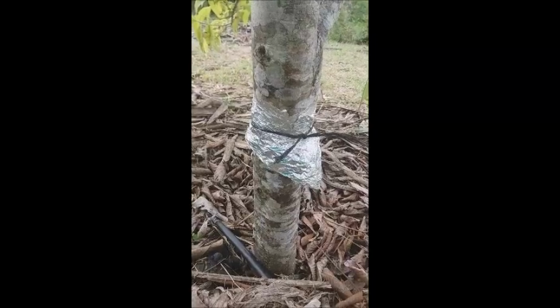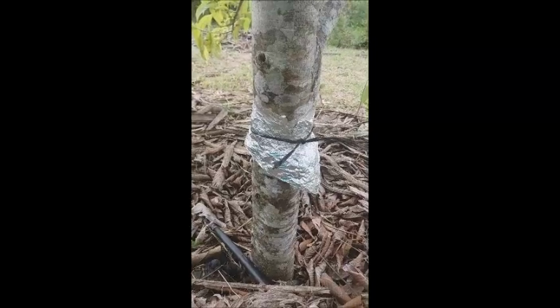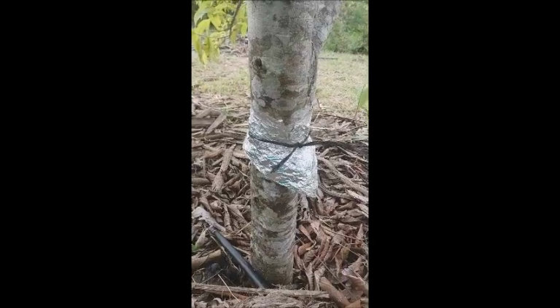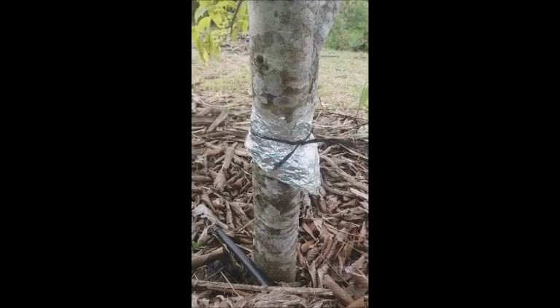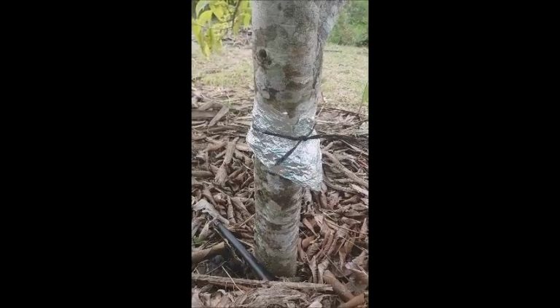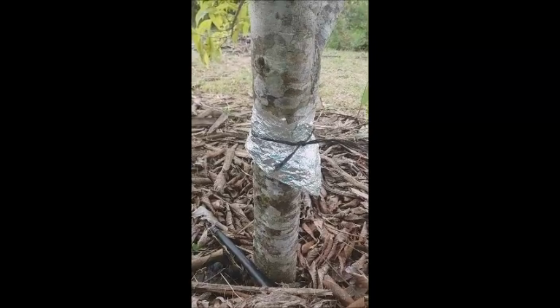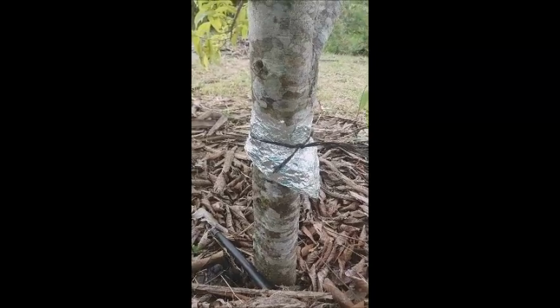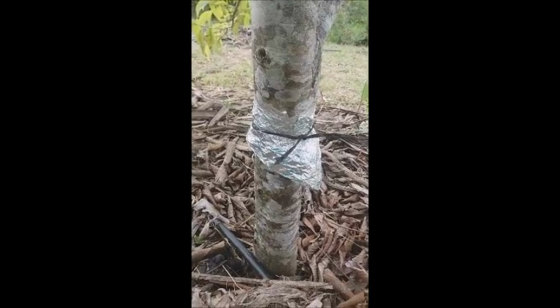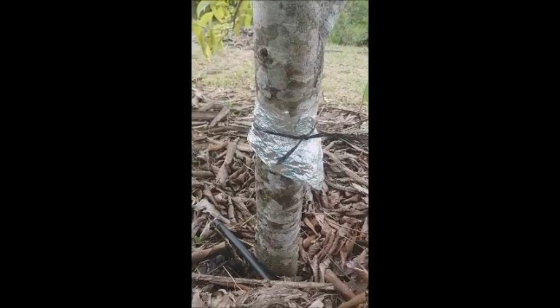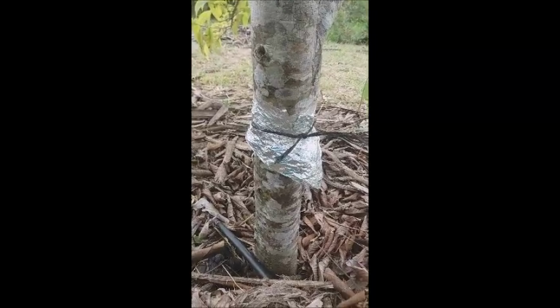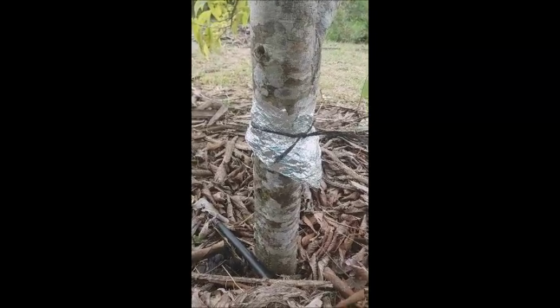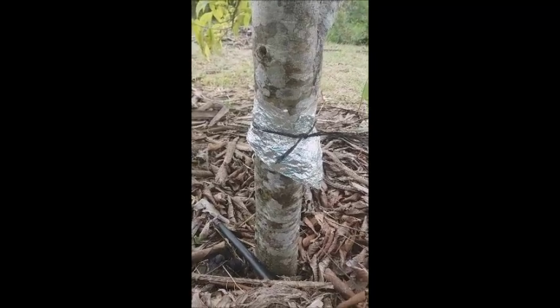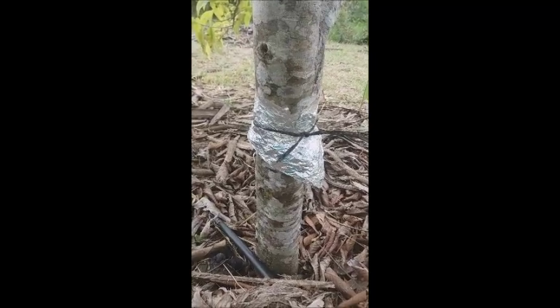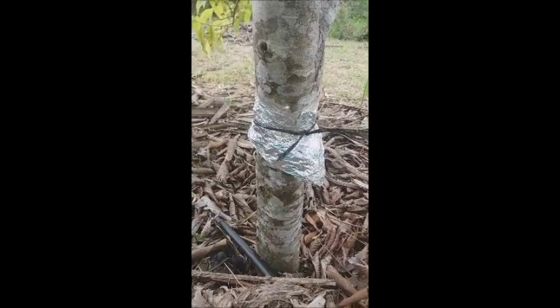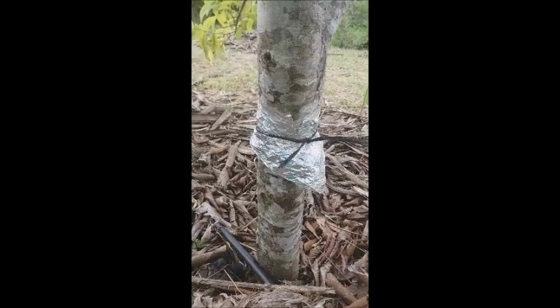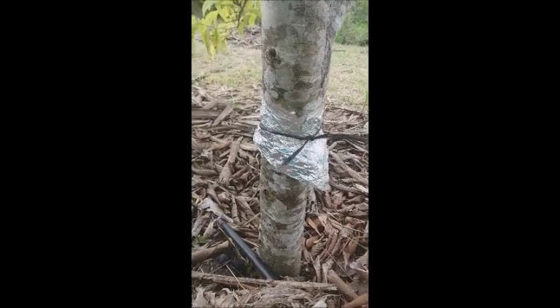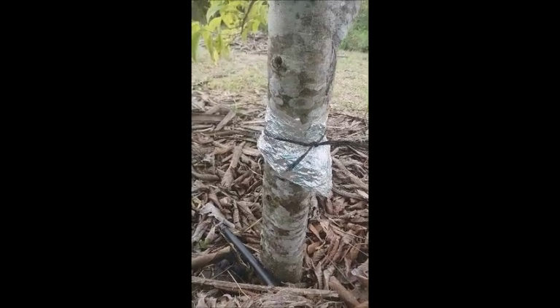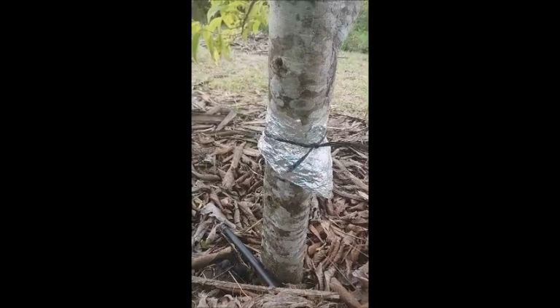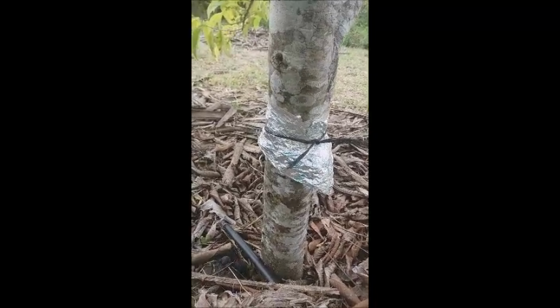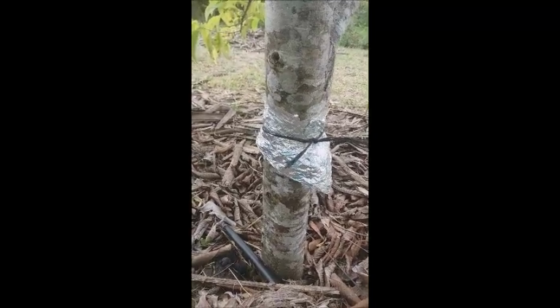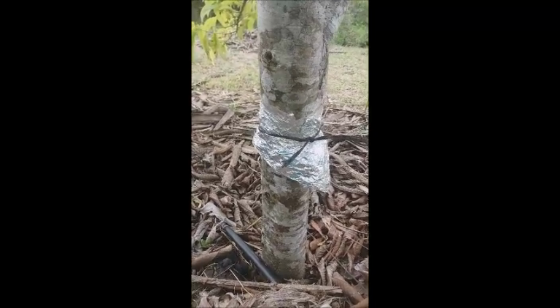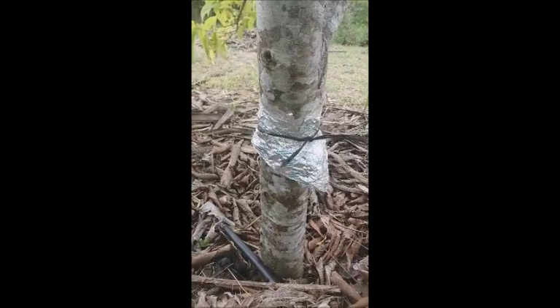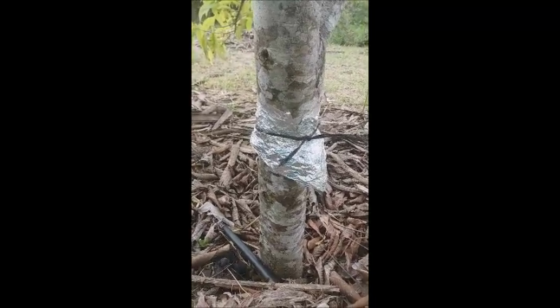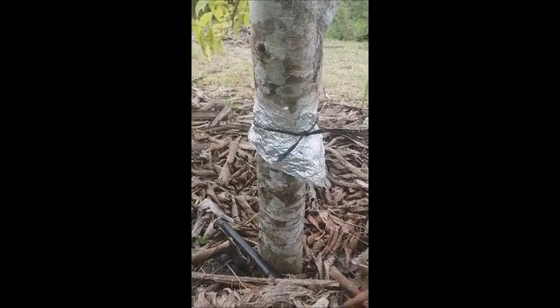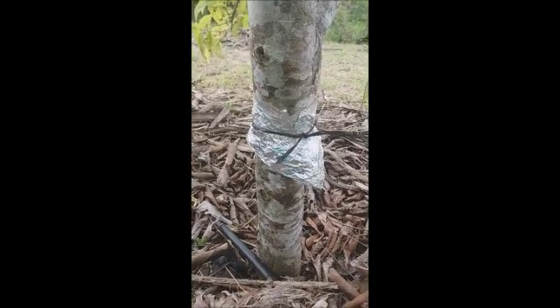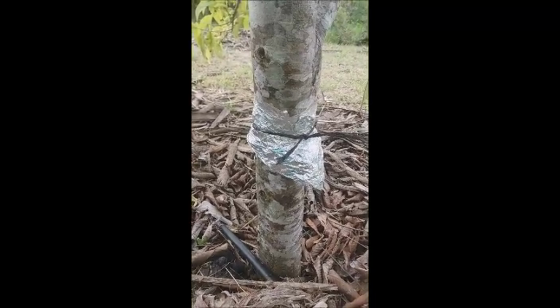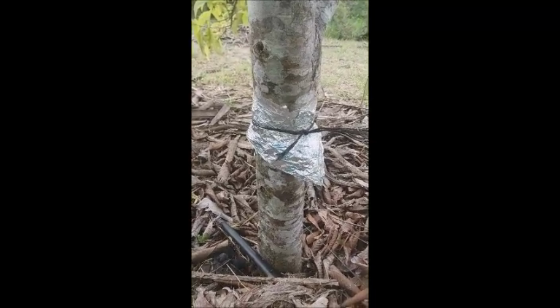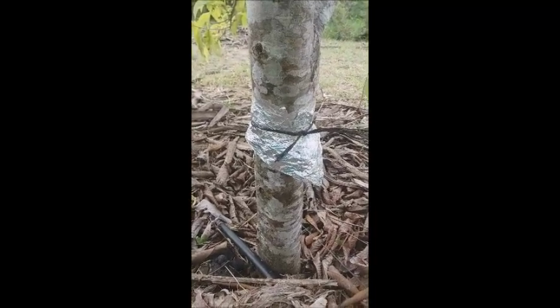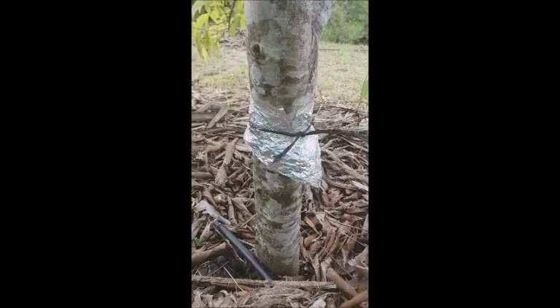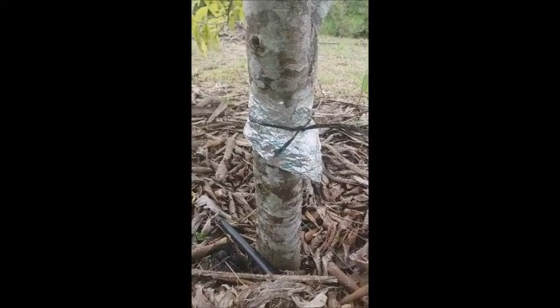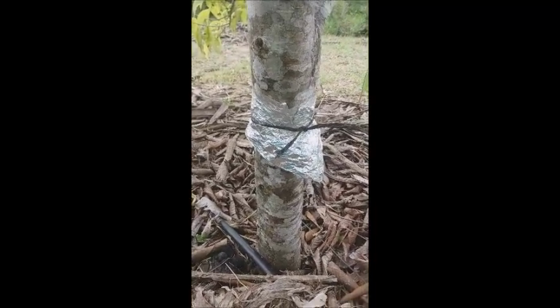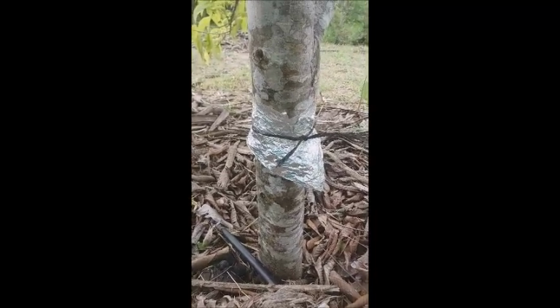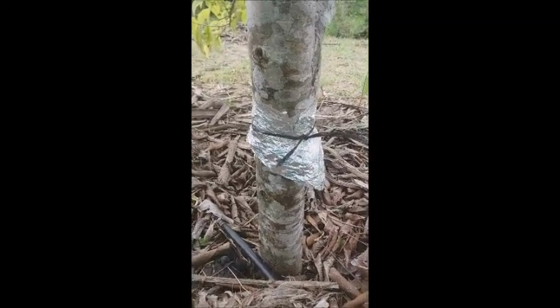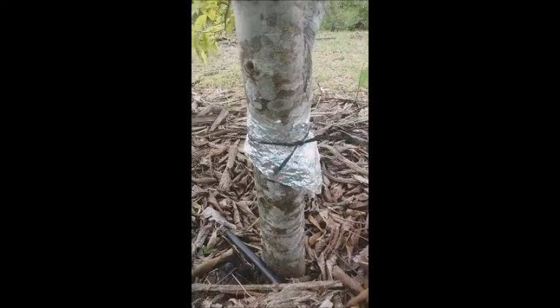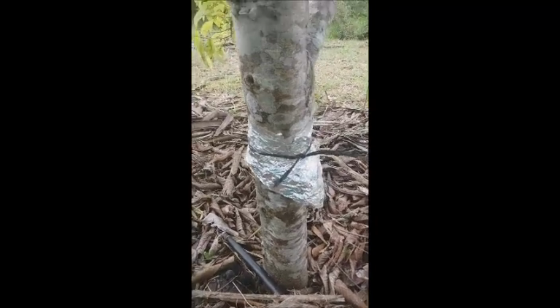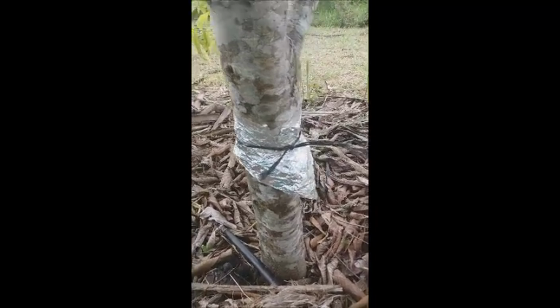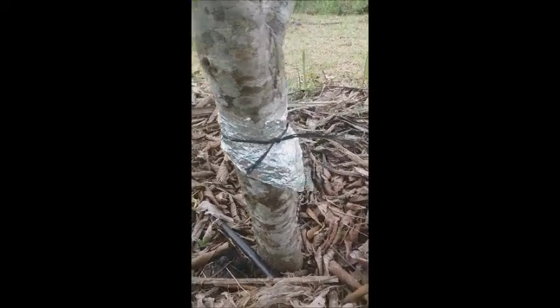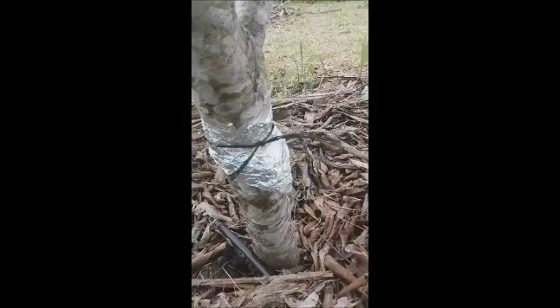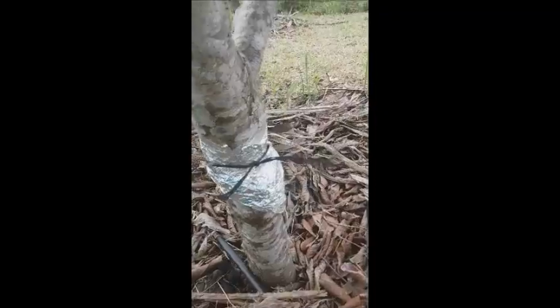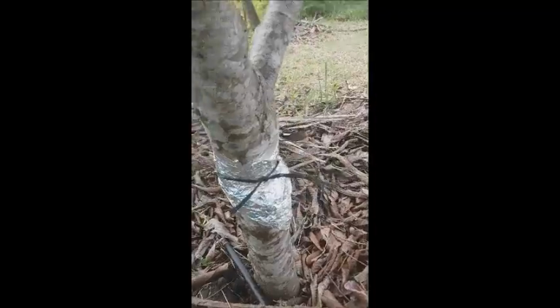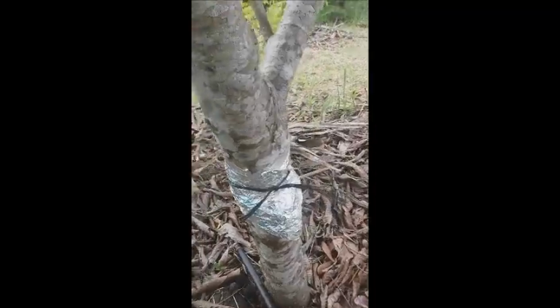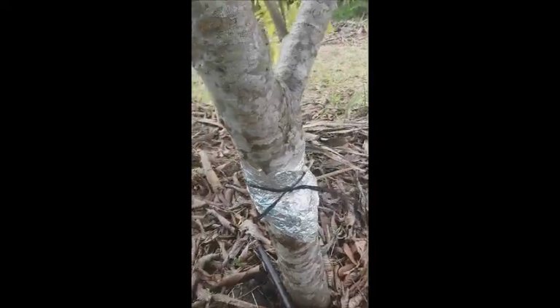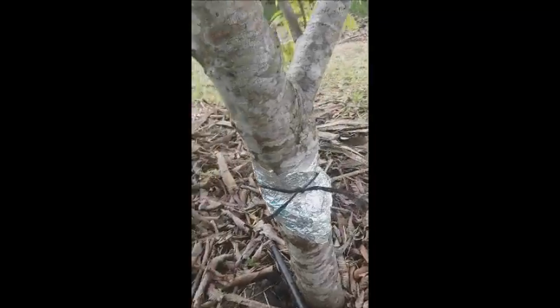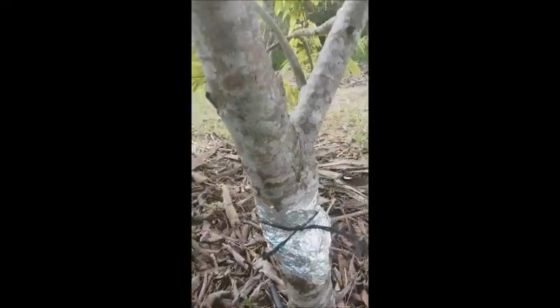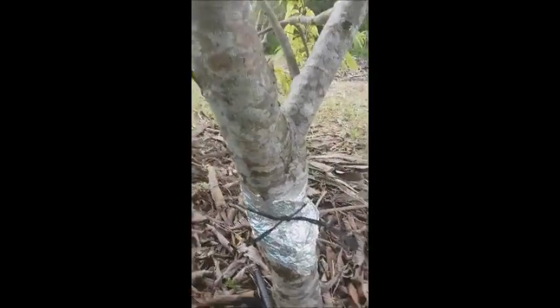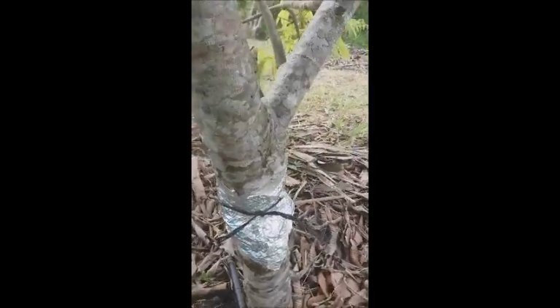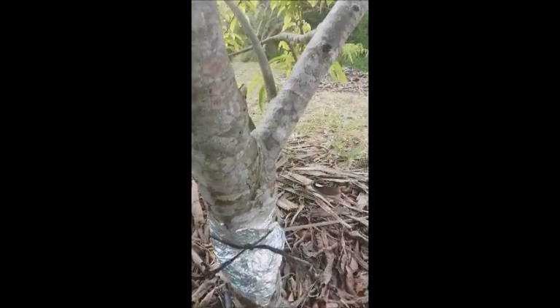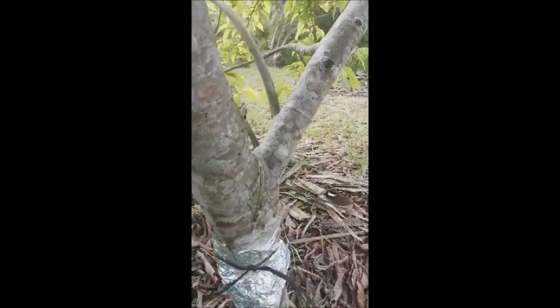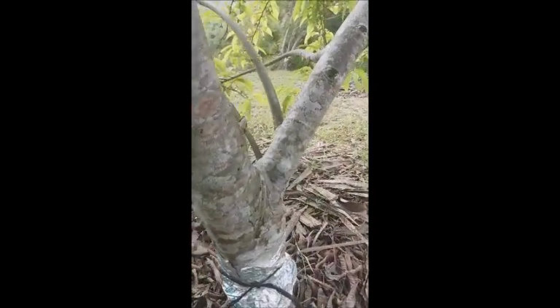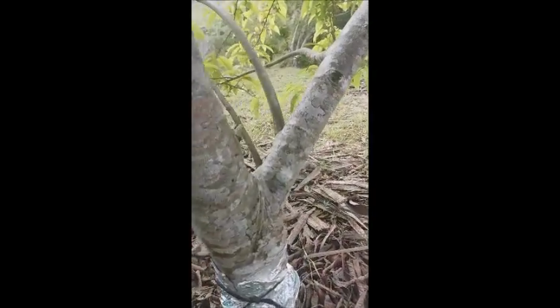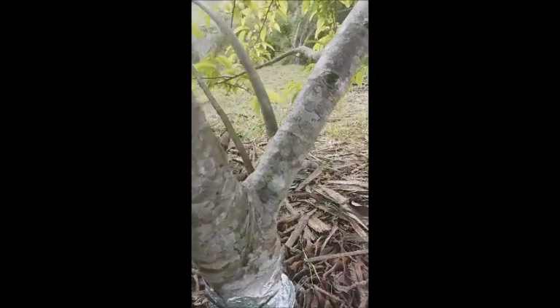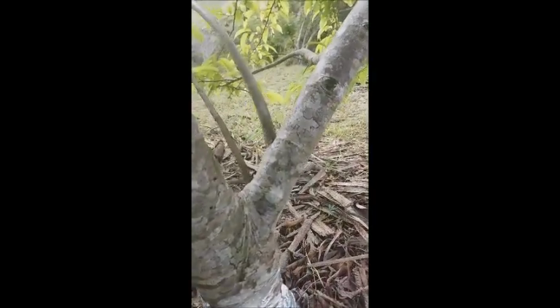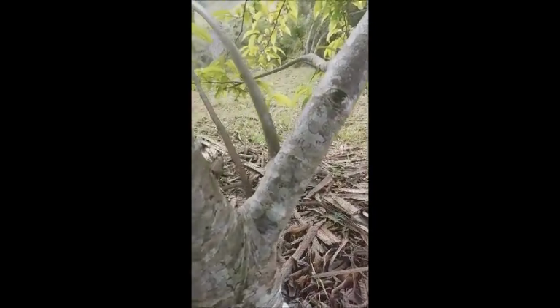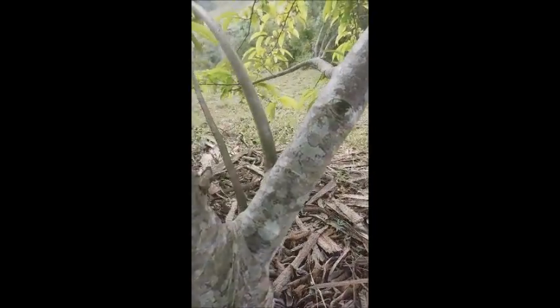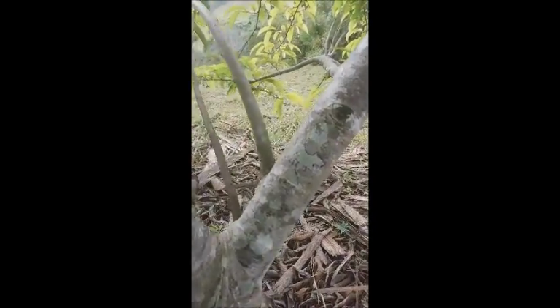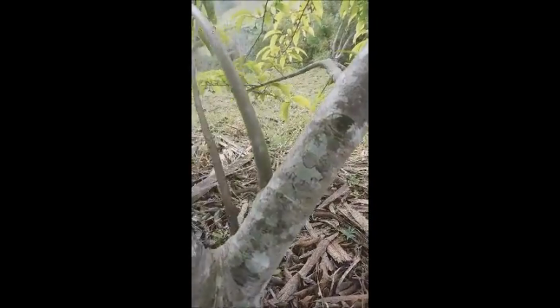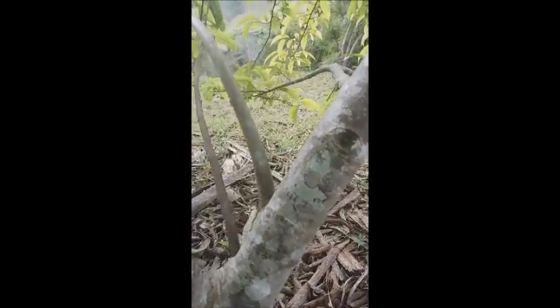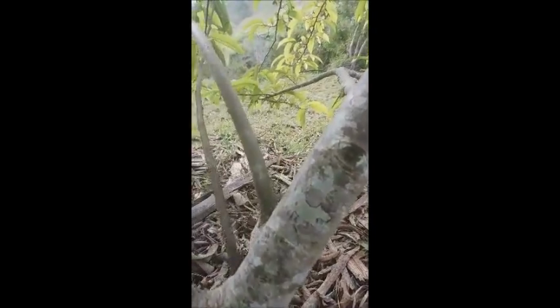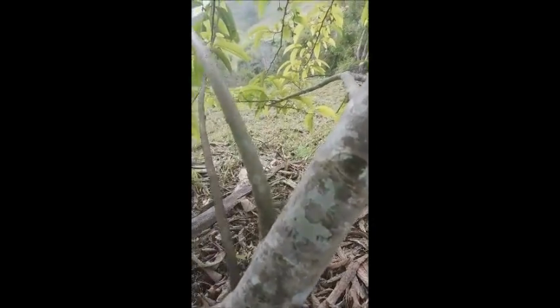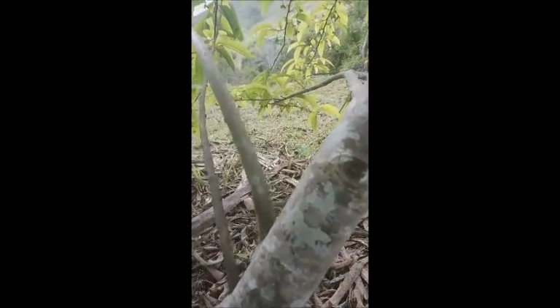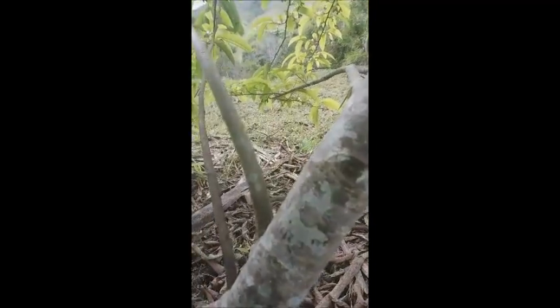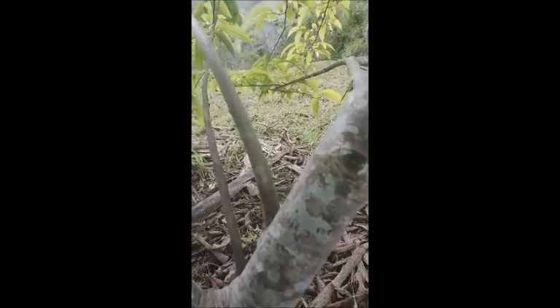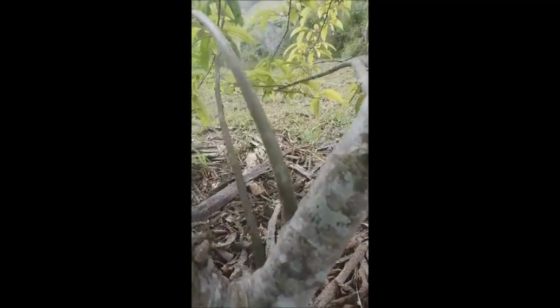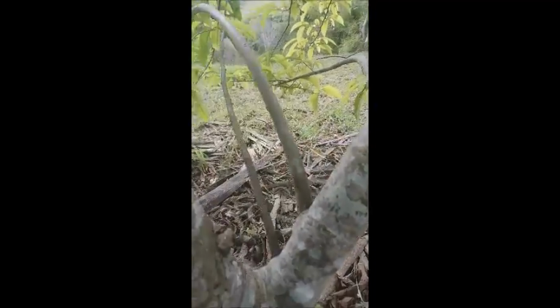They cannot figure that out, and they abandon the tree. What we see here is that some ants were already on top.